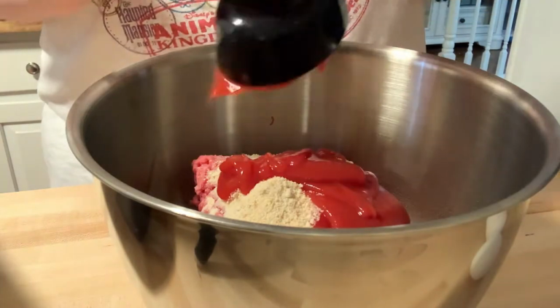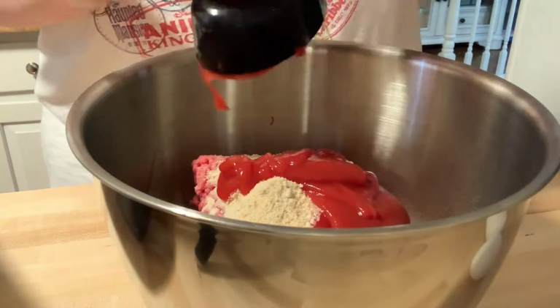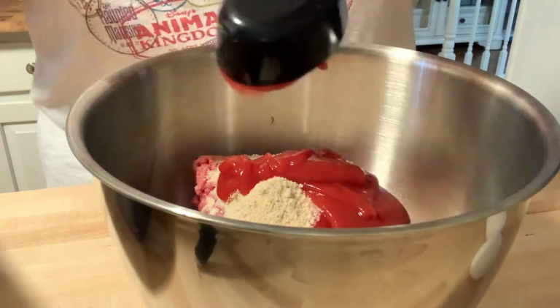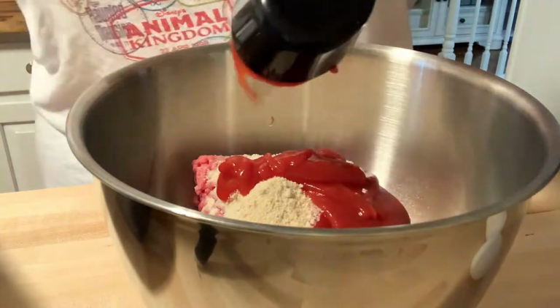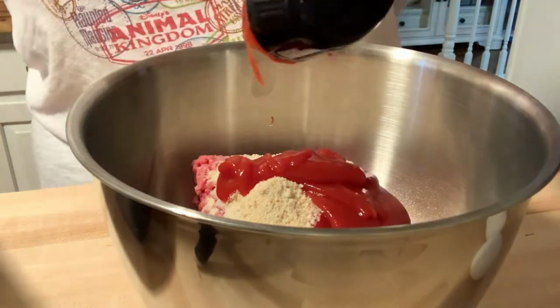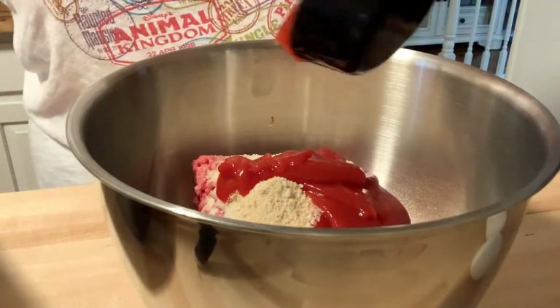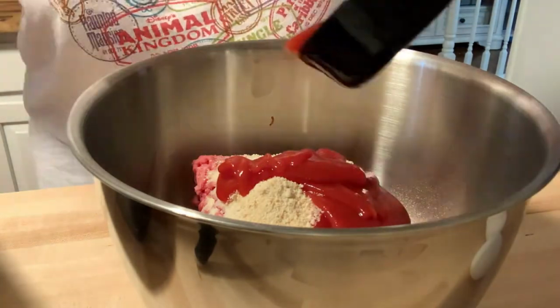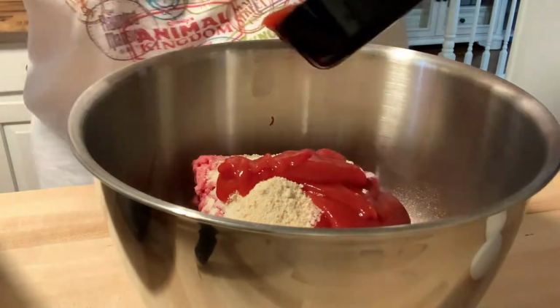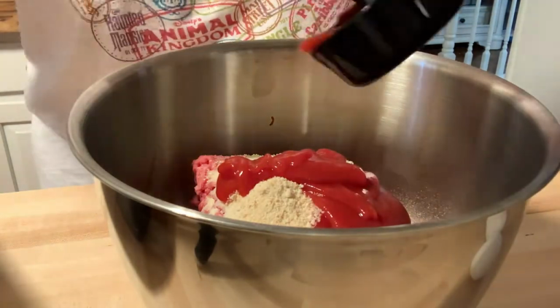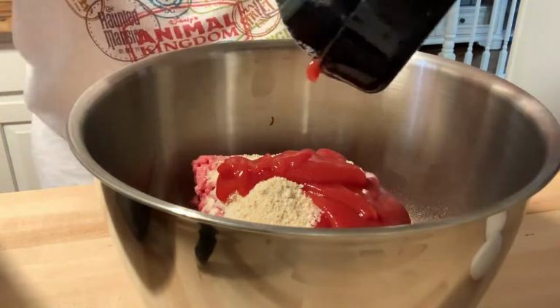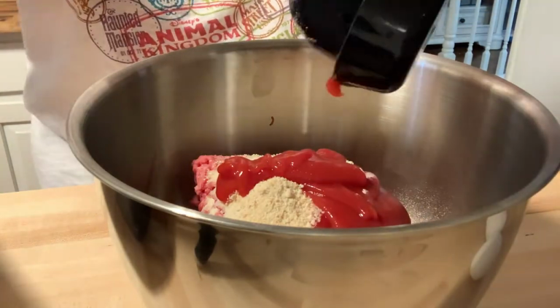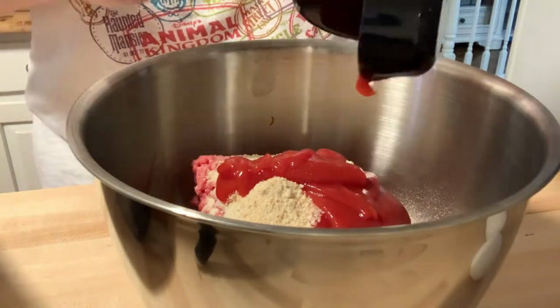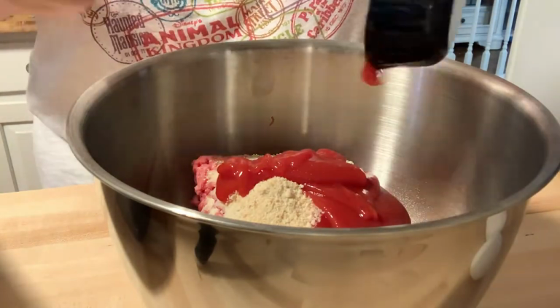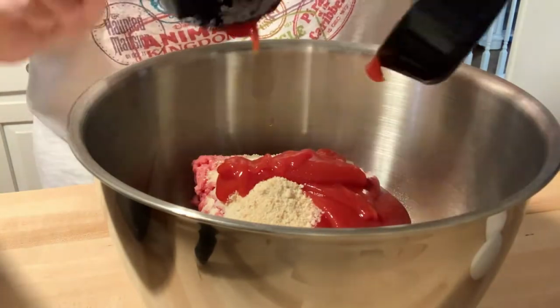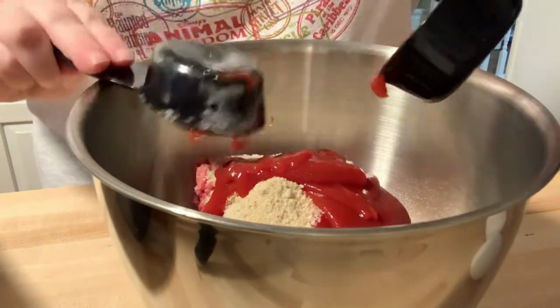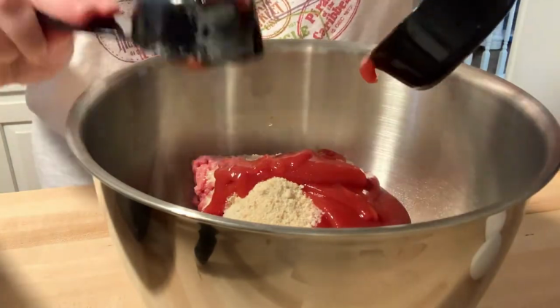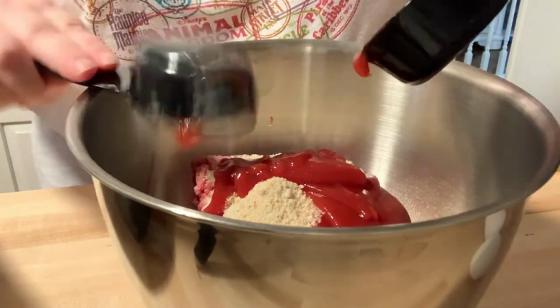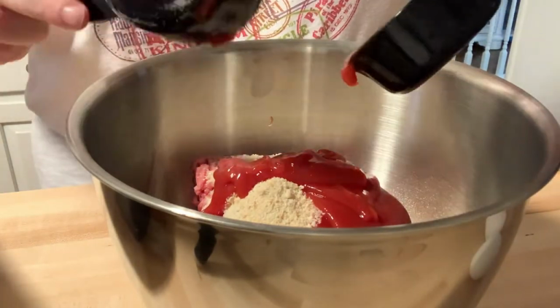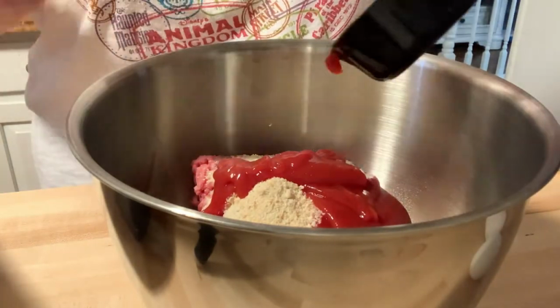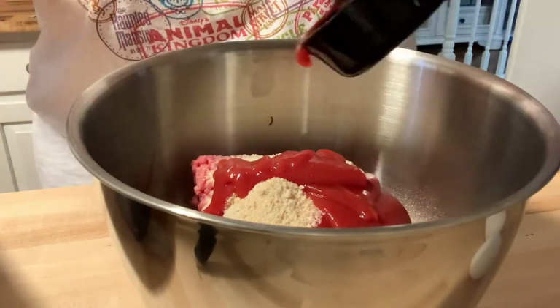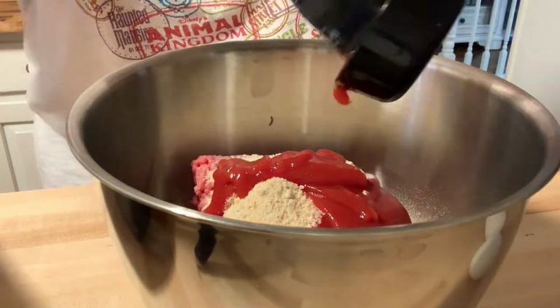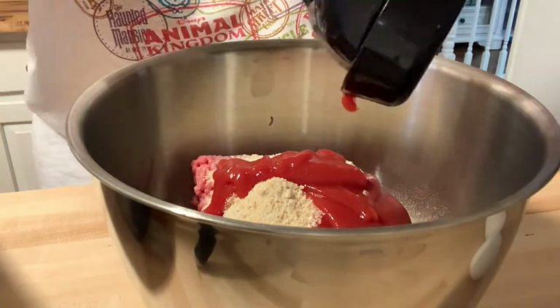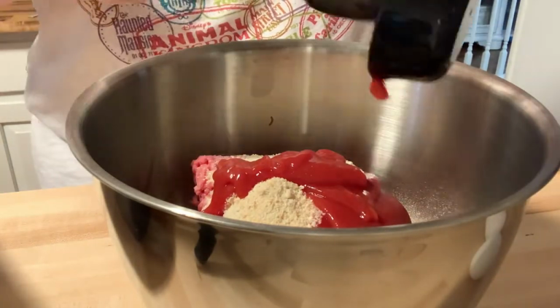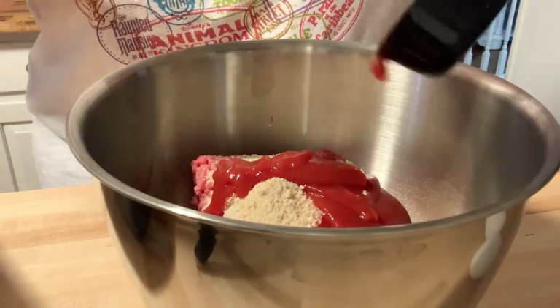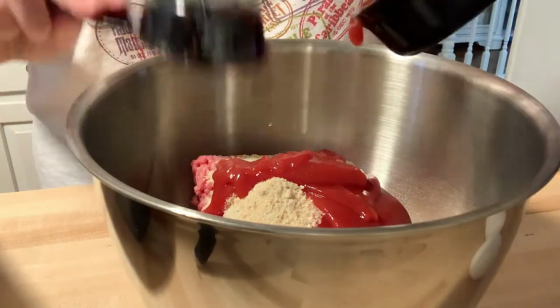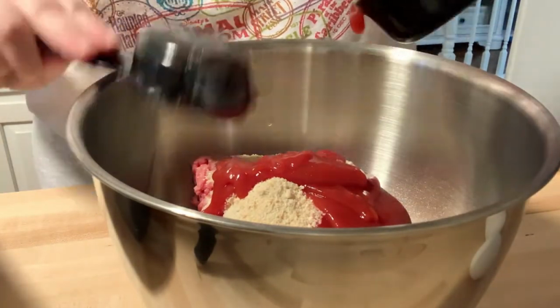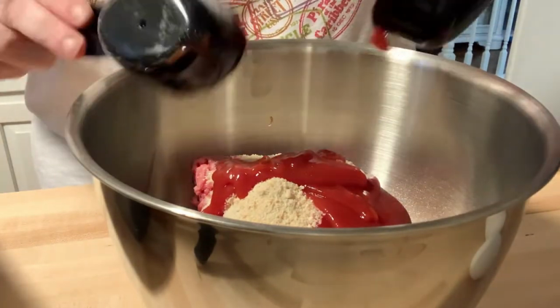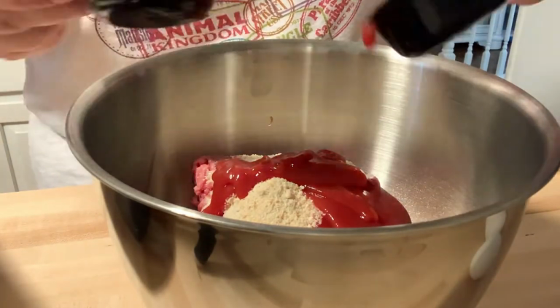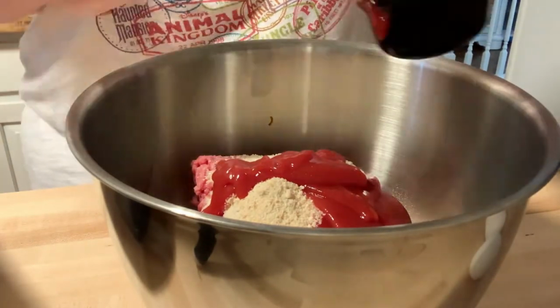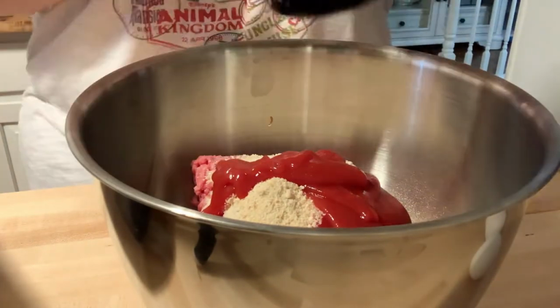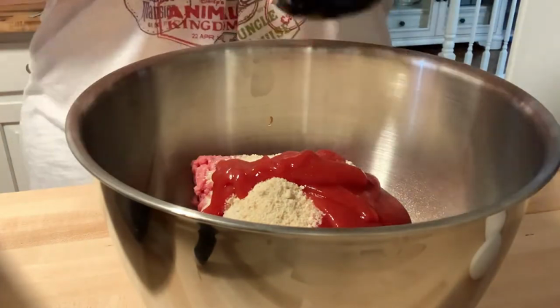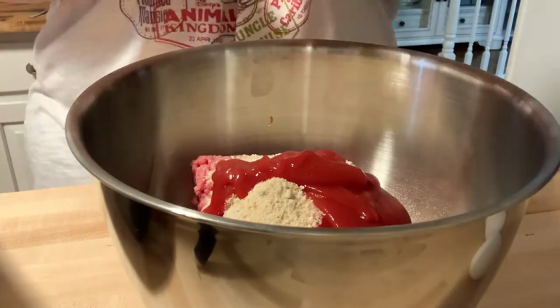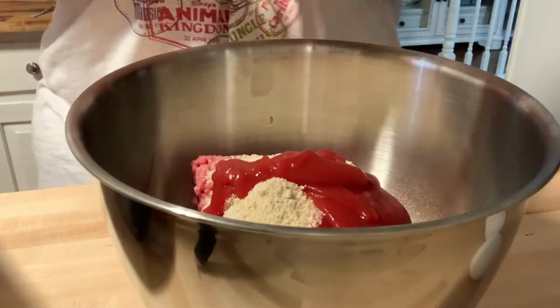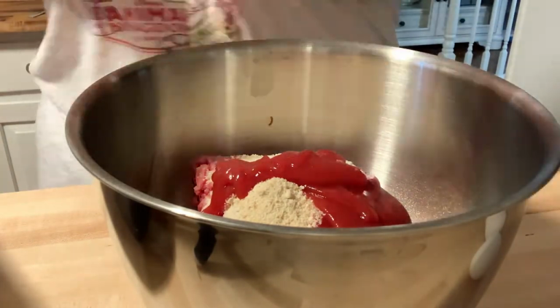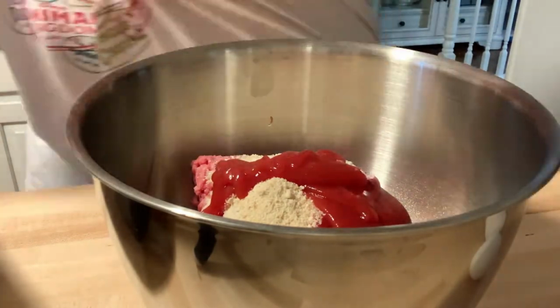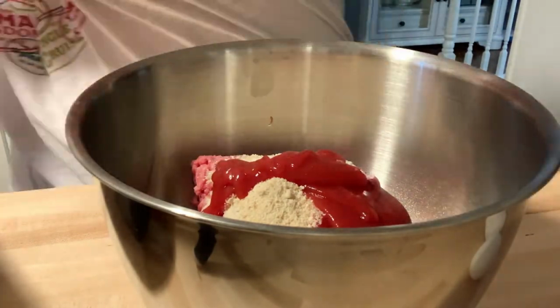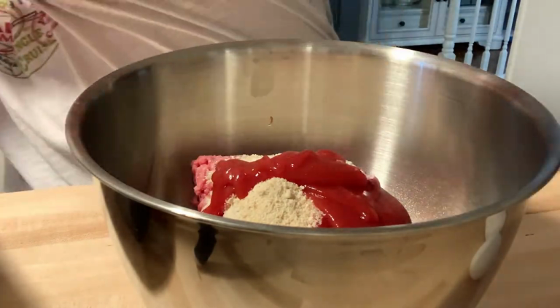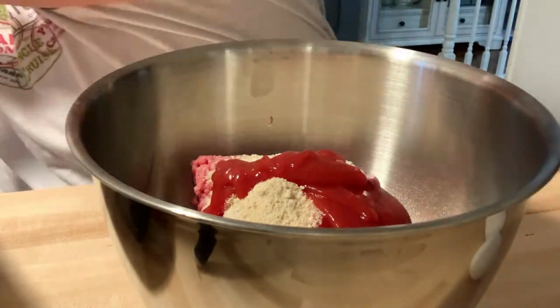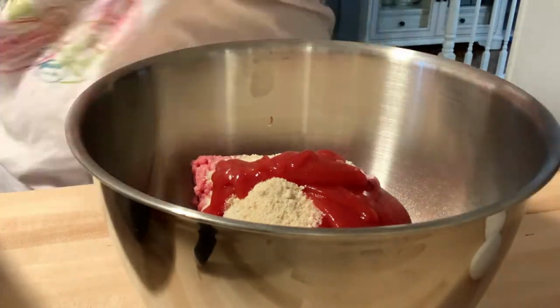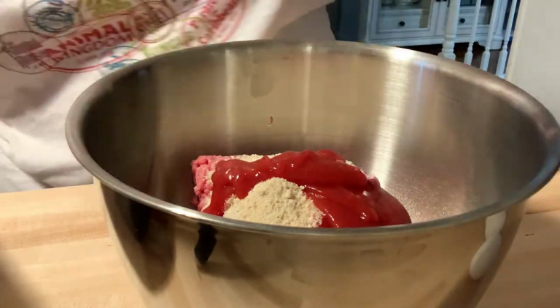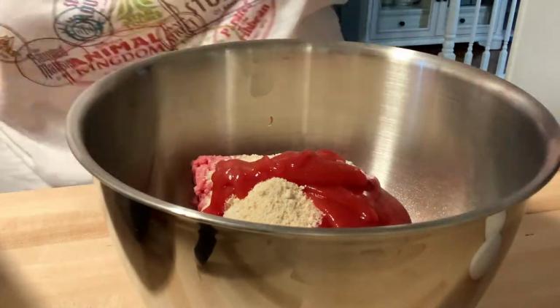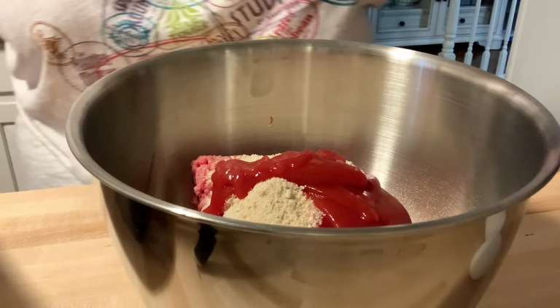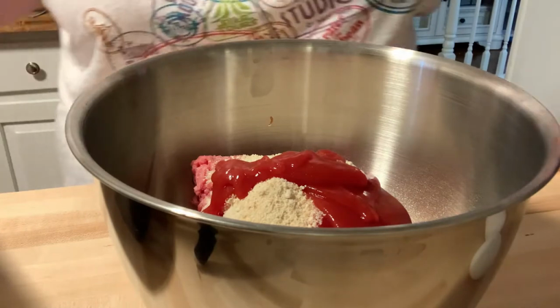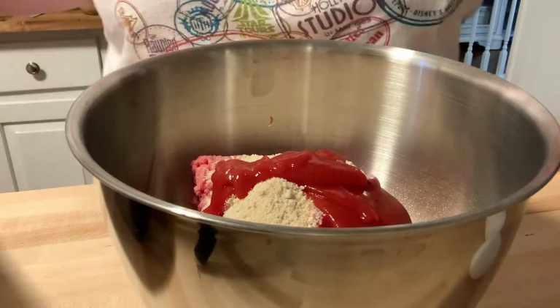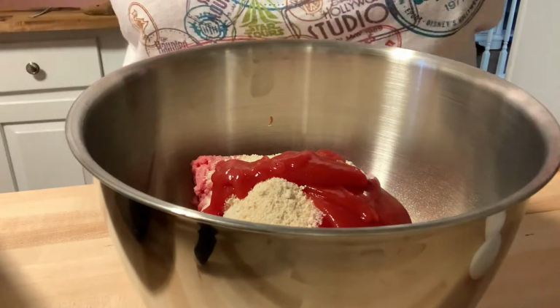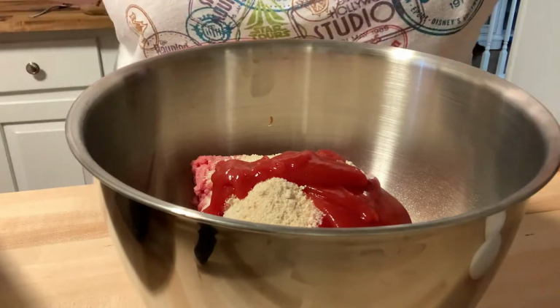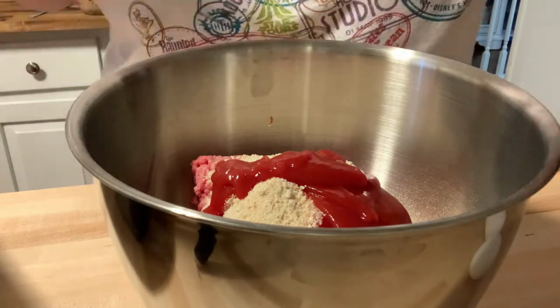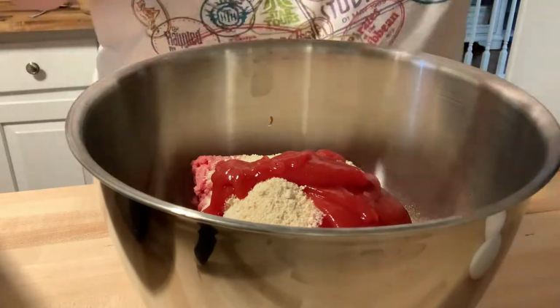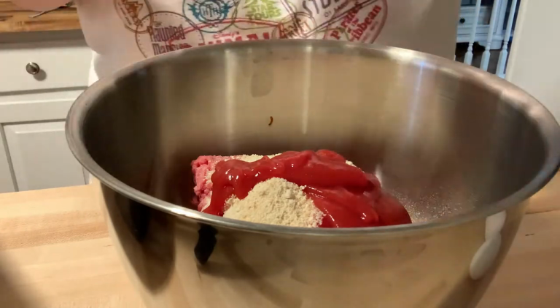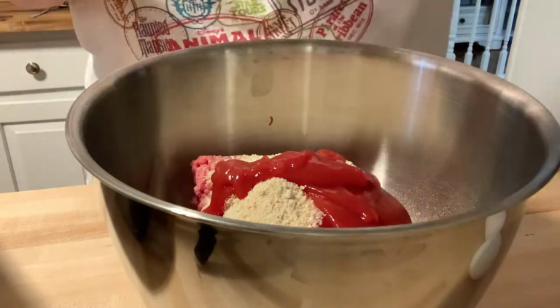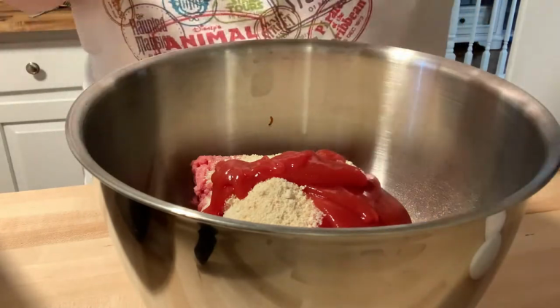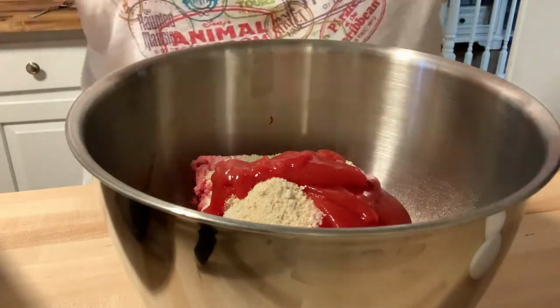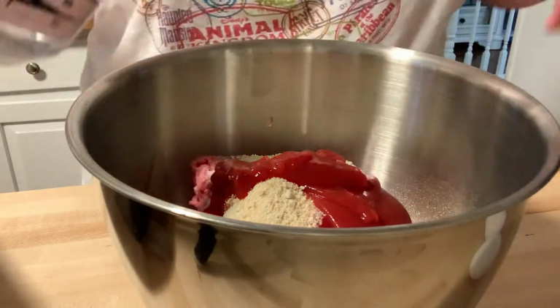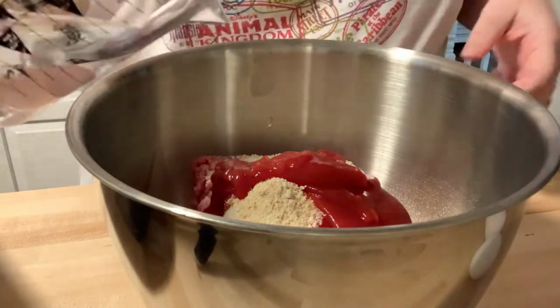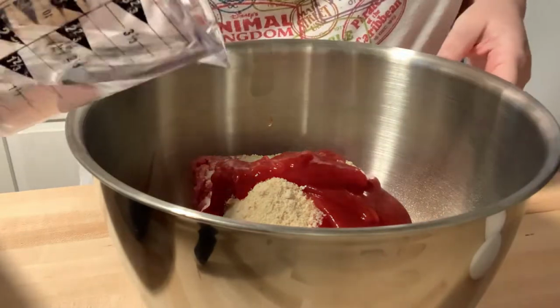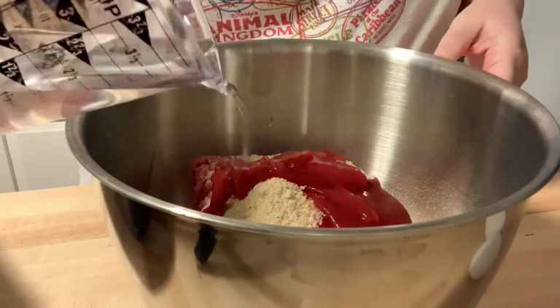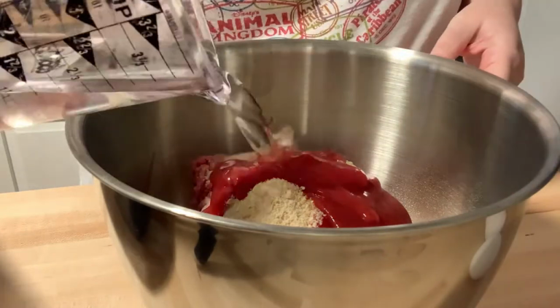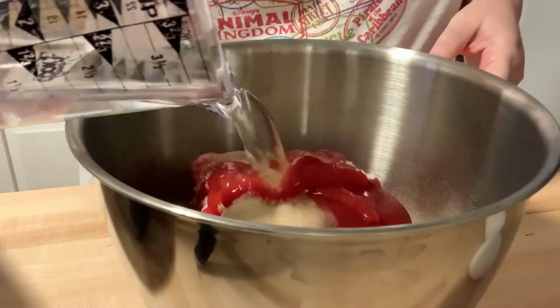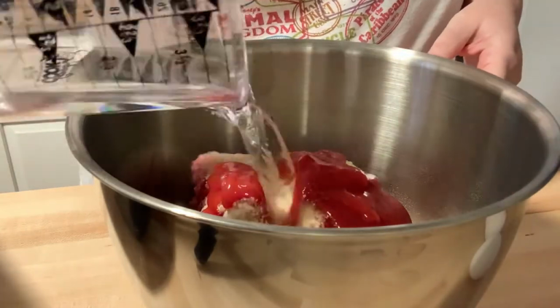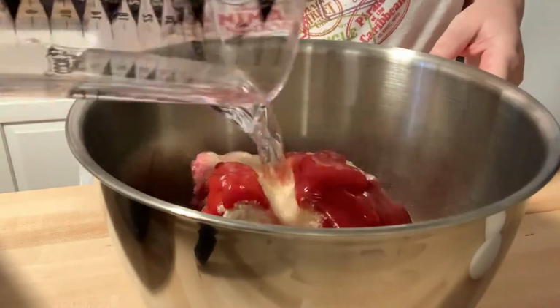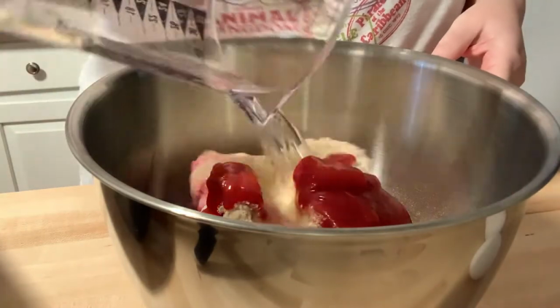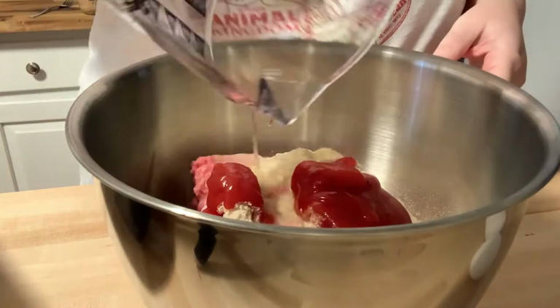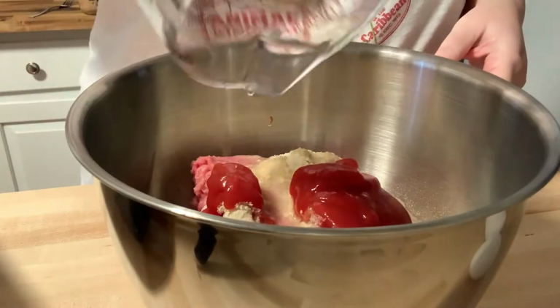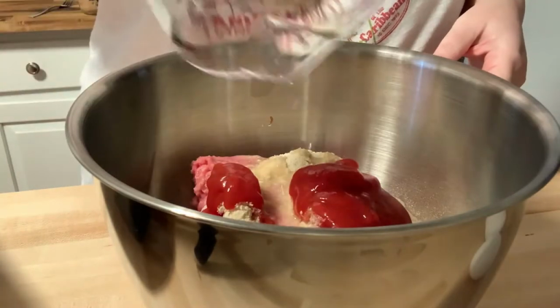Now I admit I didn't count water as an ingredient in this, so technically it's six ingredients. Then finally add two eggs.